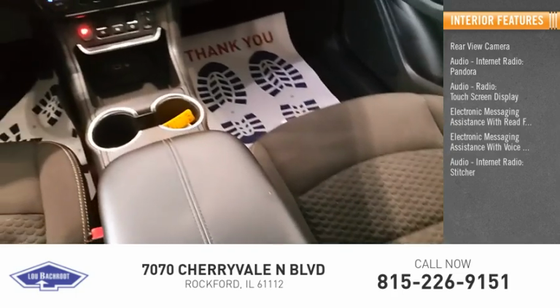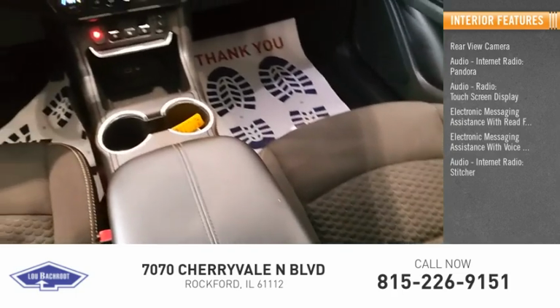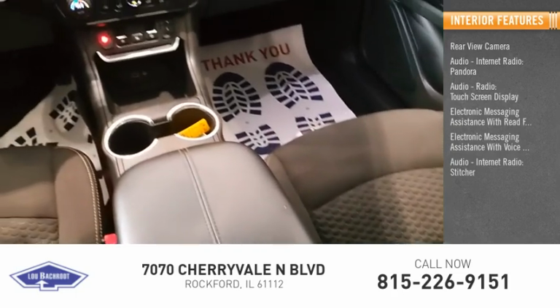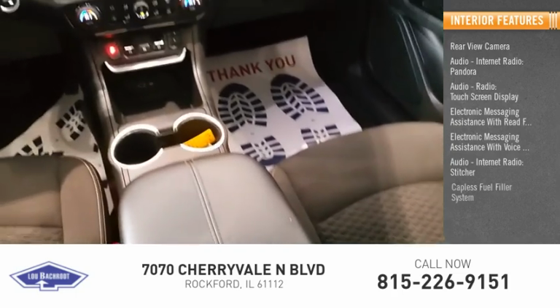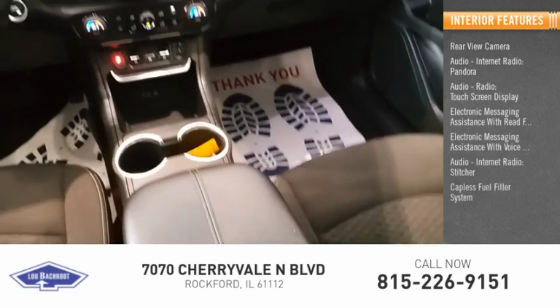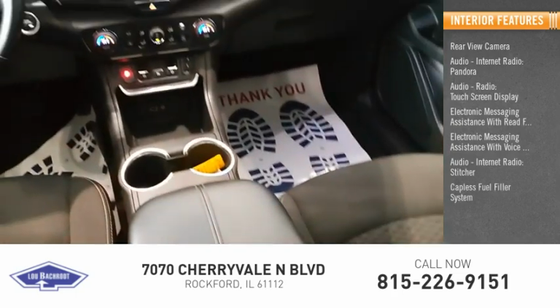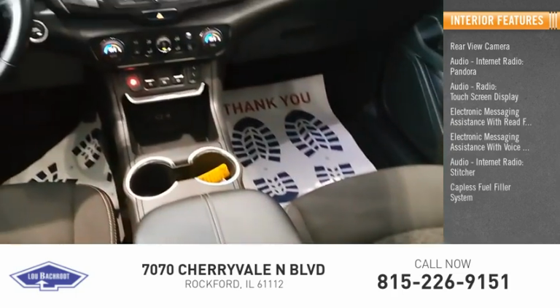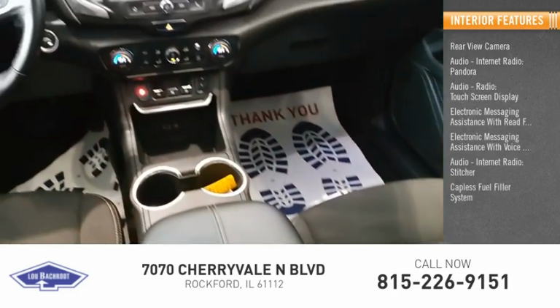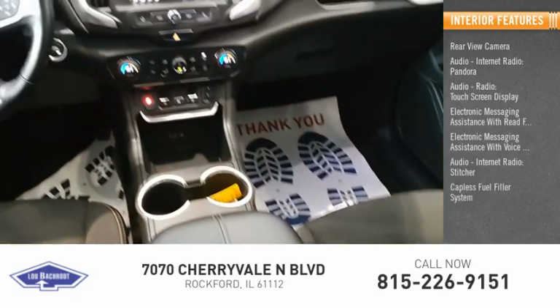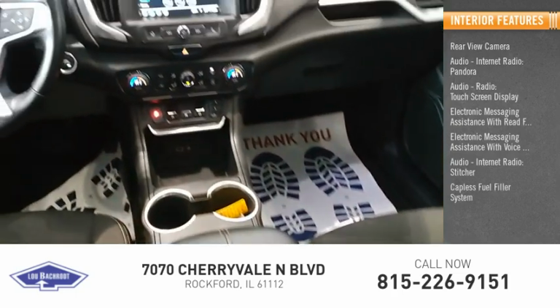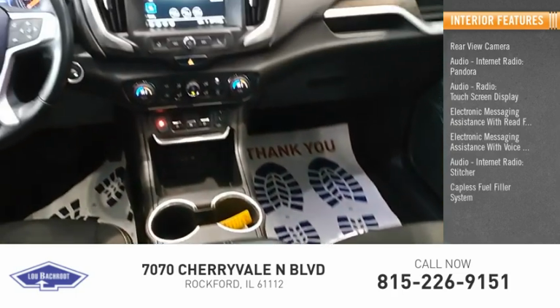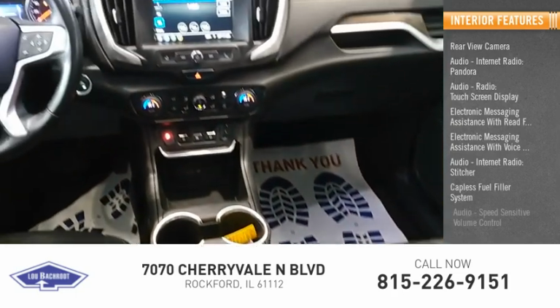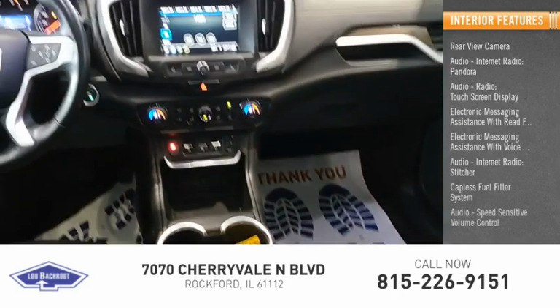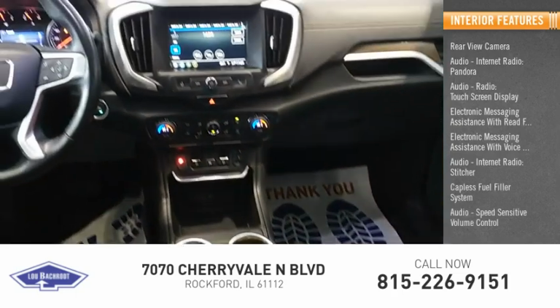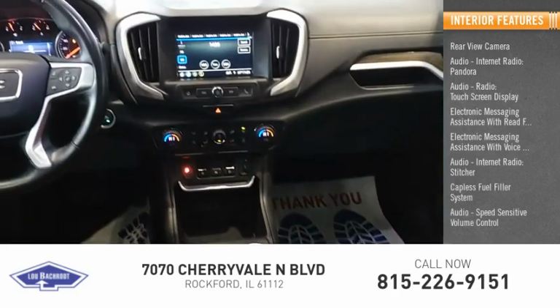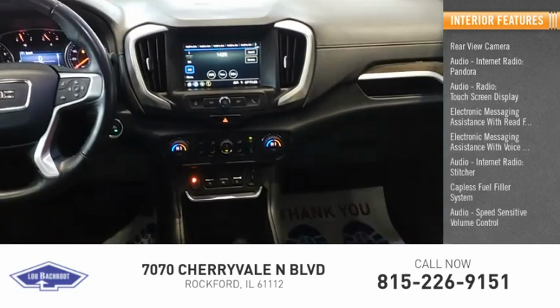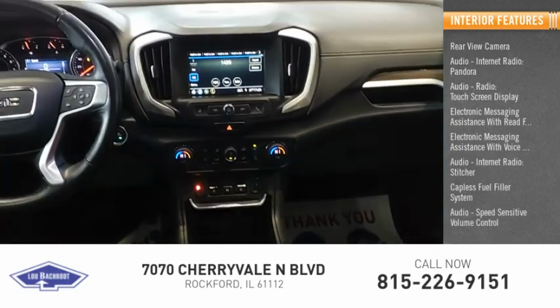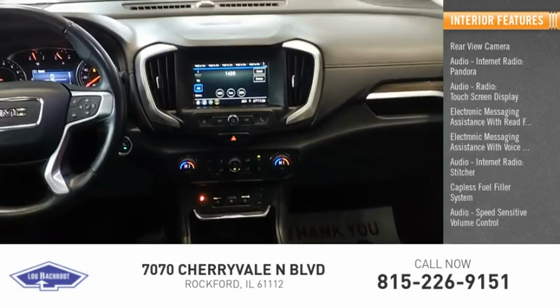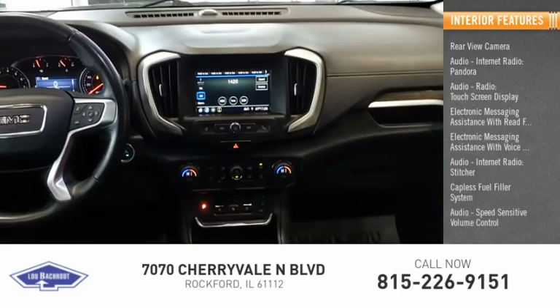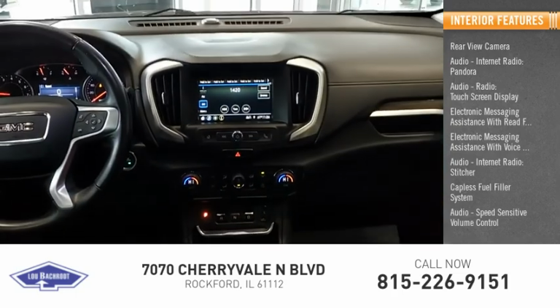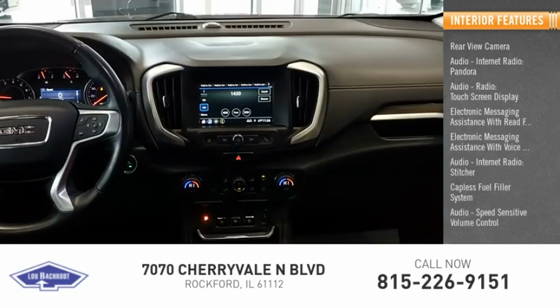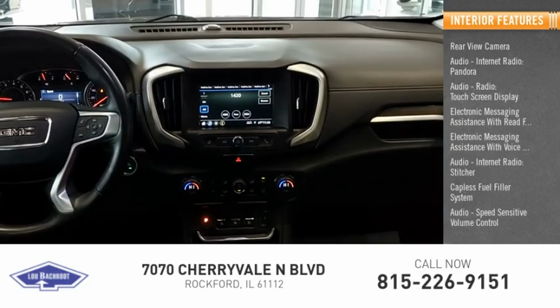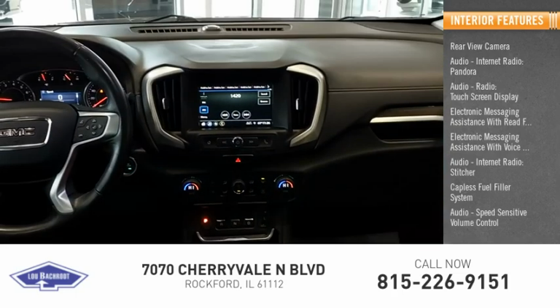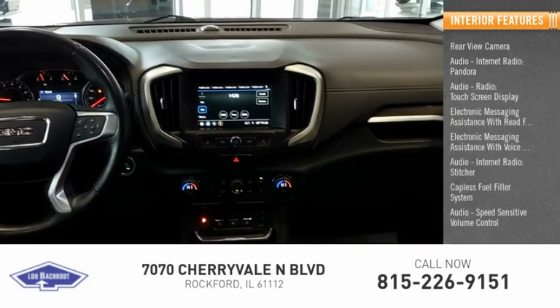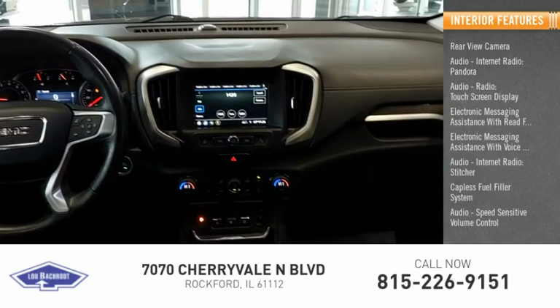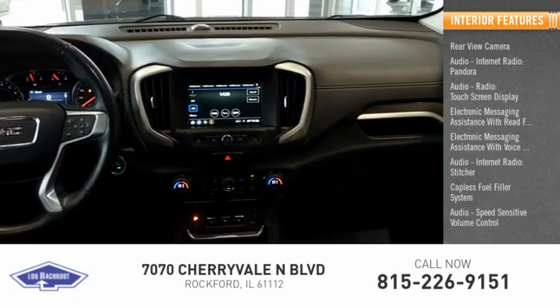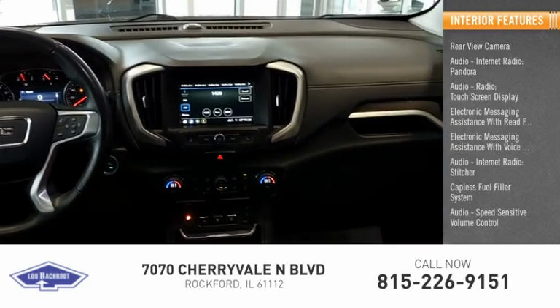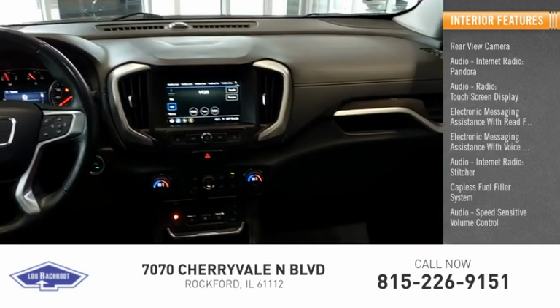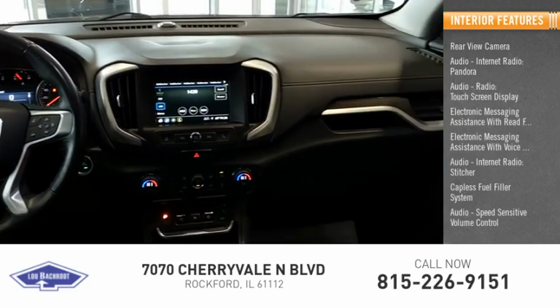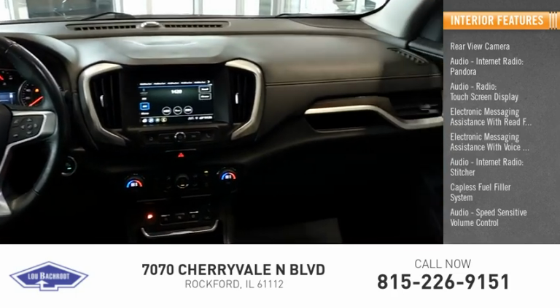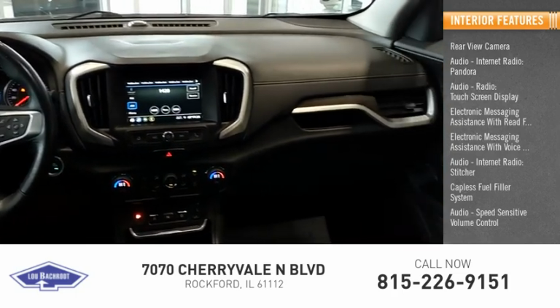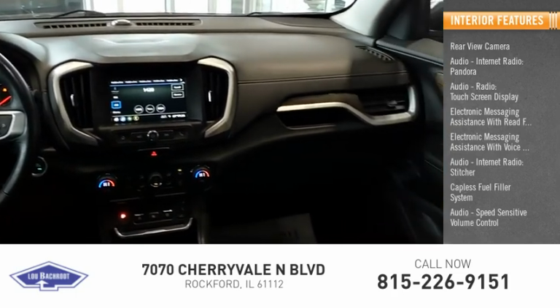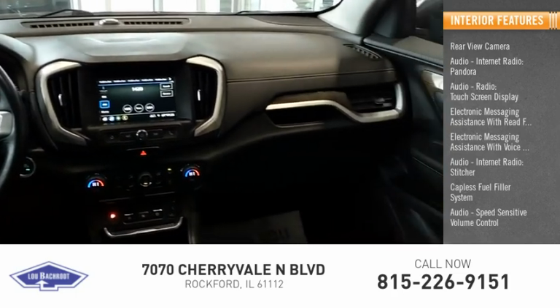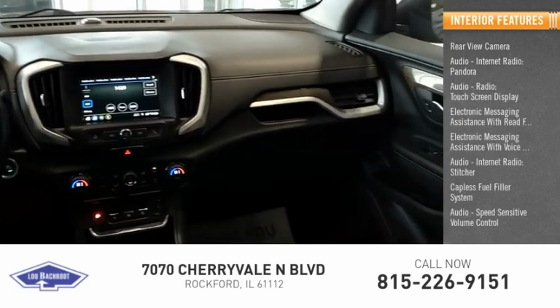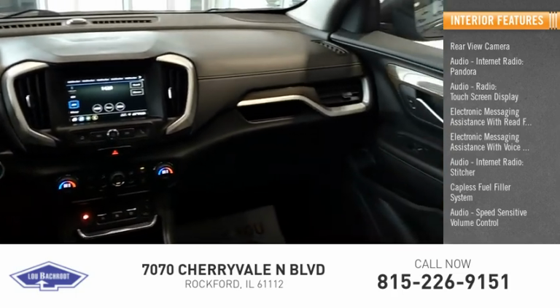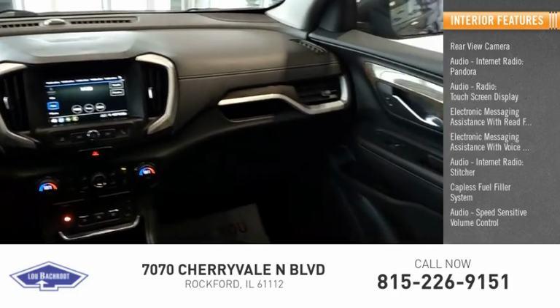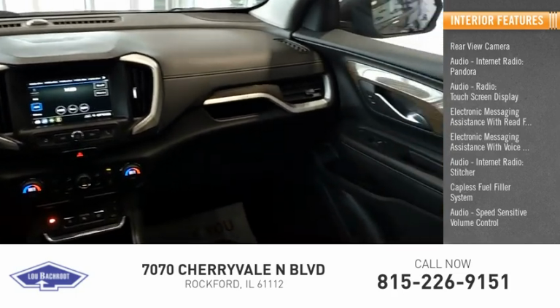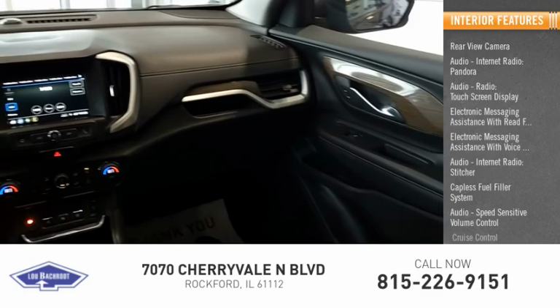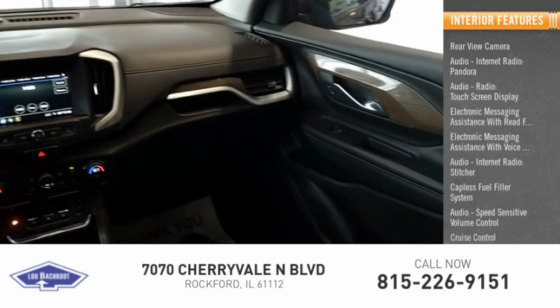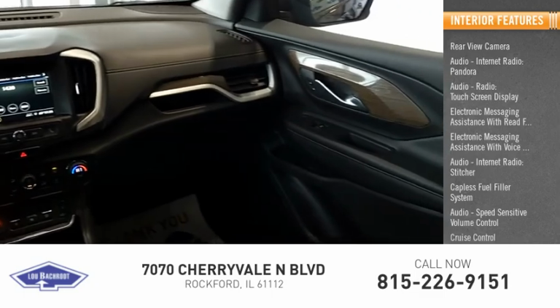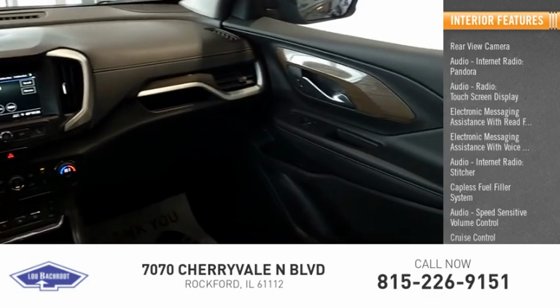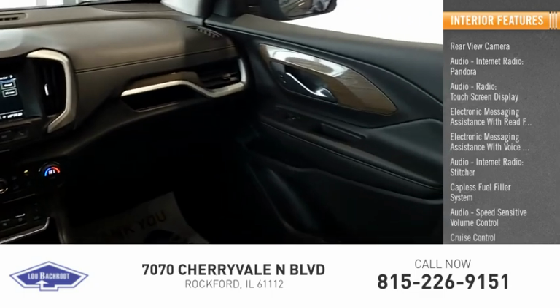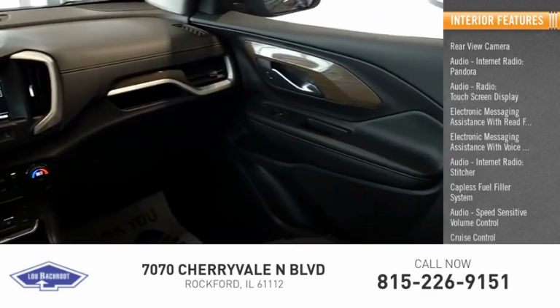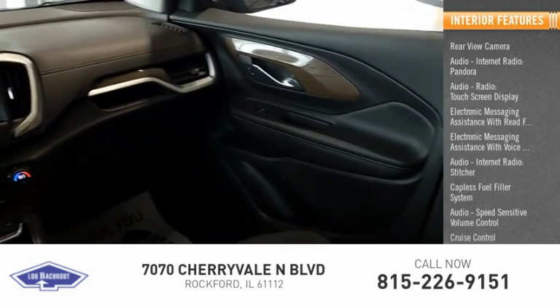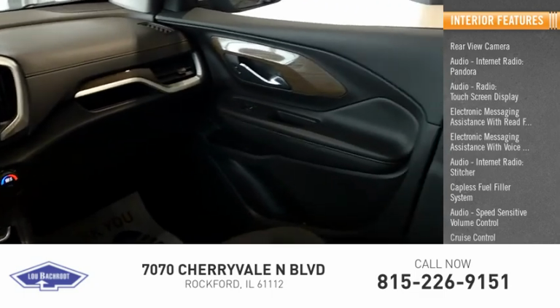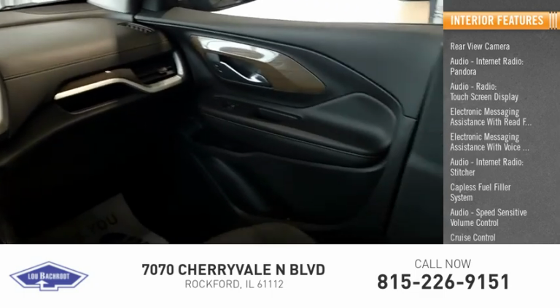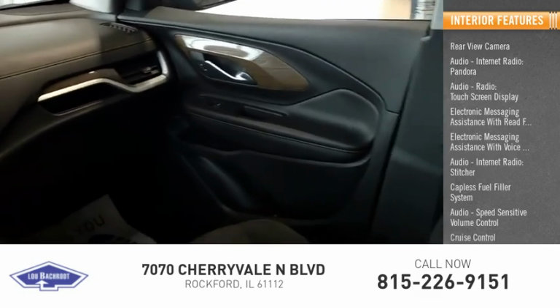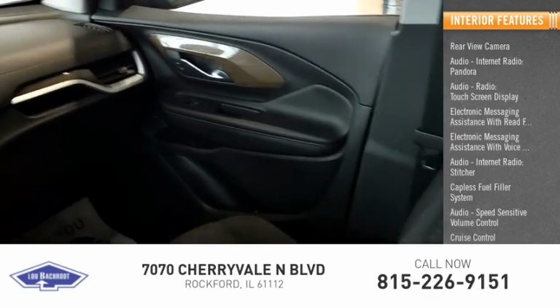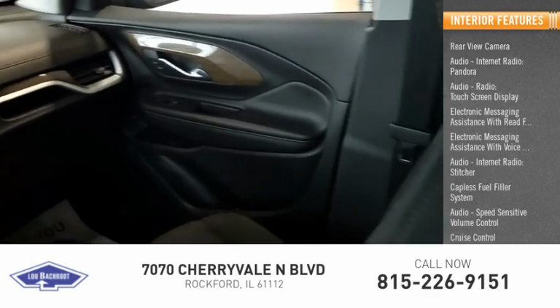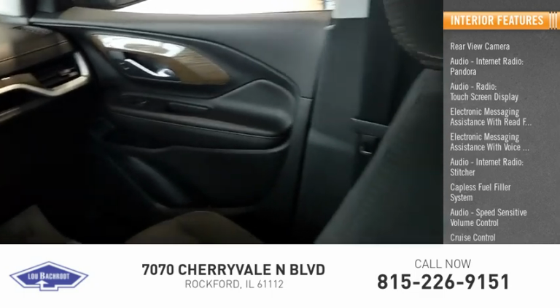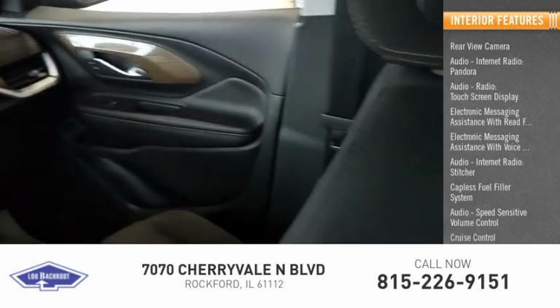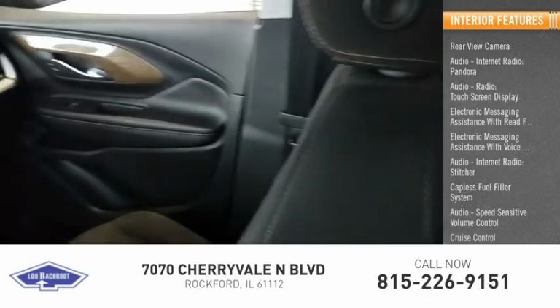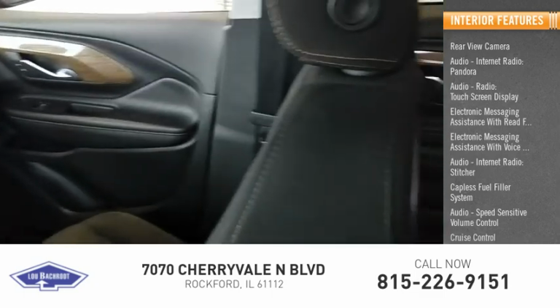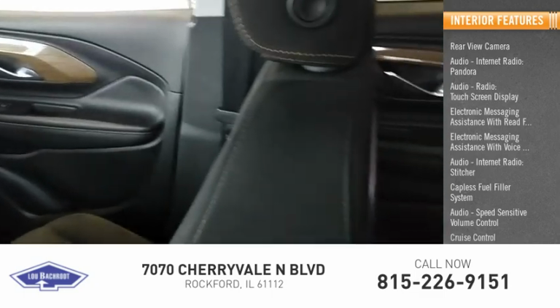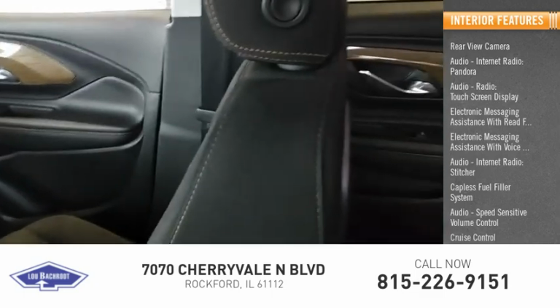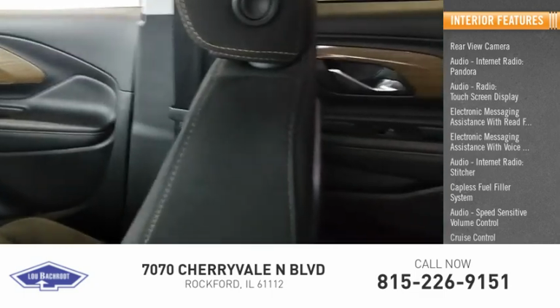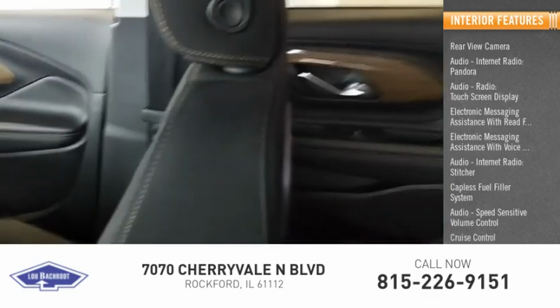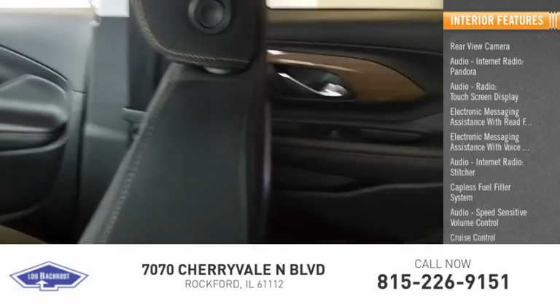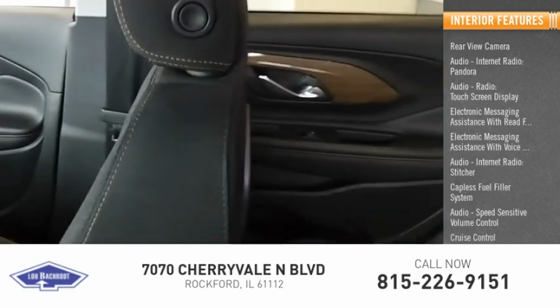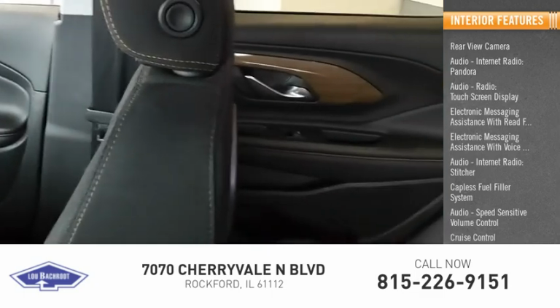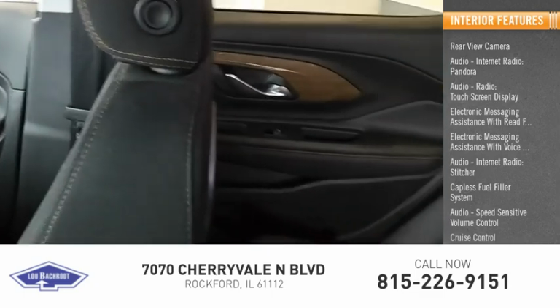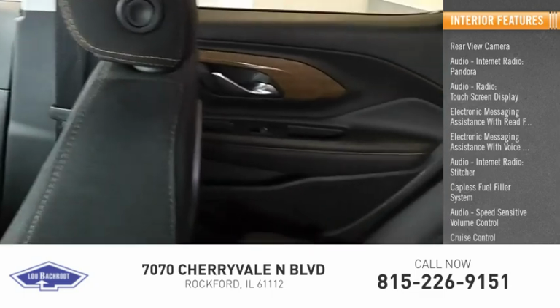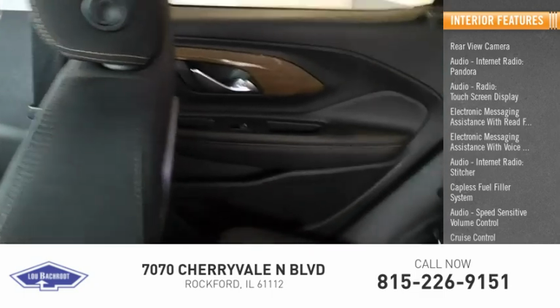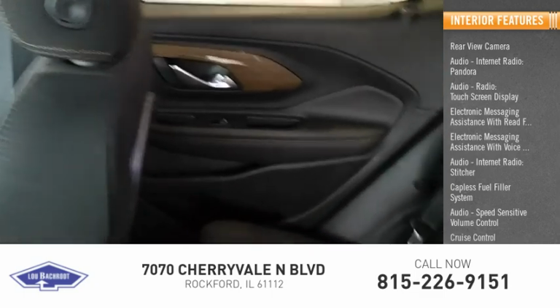Additional features include a capless fuel filler system, speed sensitive volume control, cruise control, cargo area, and a 12-volt power outlet.